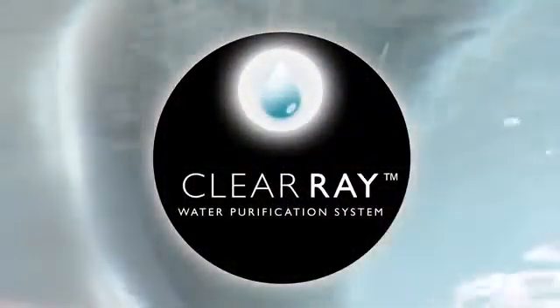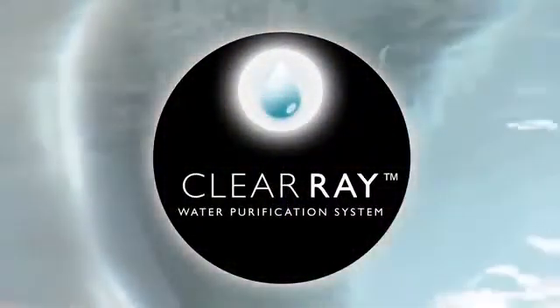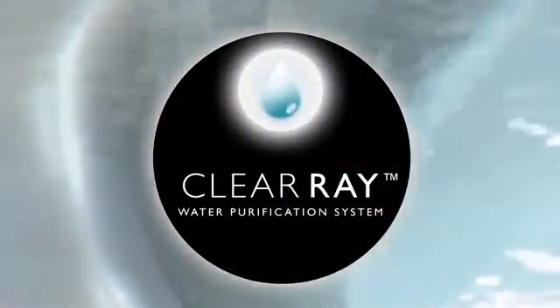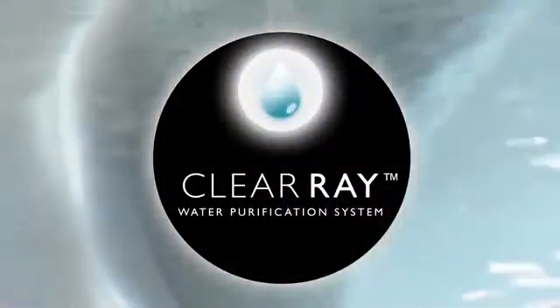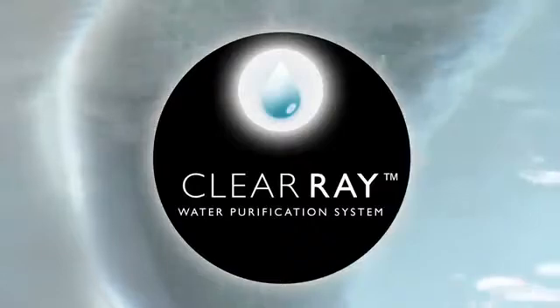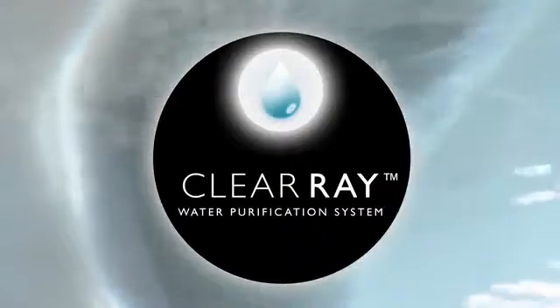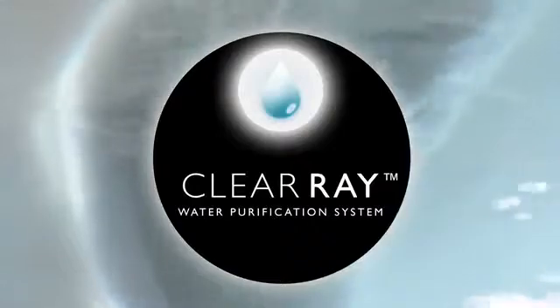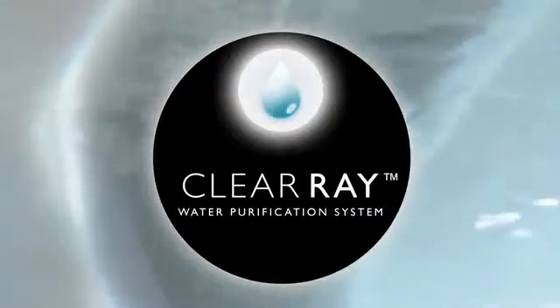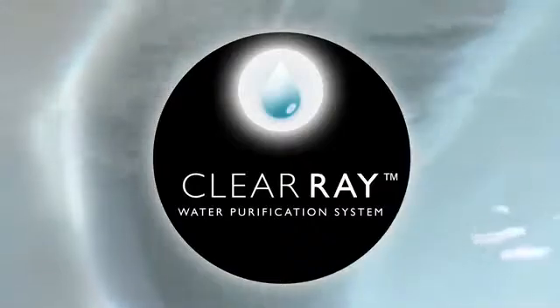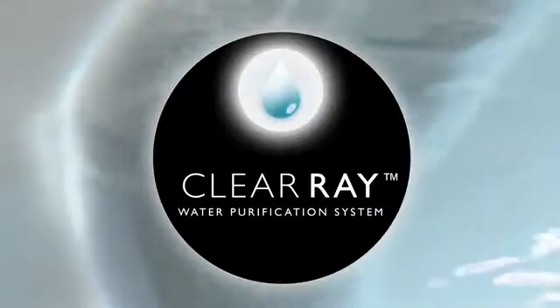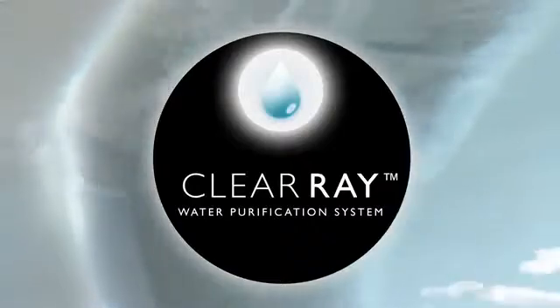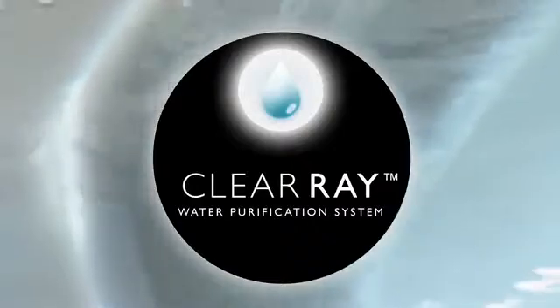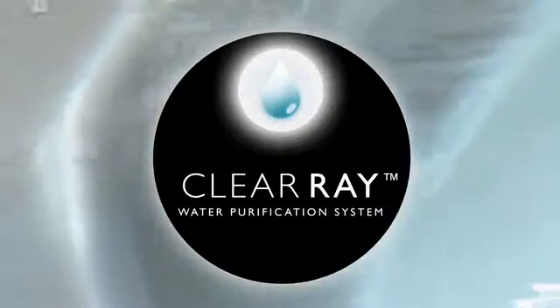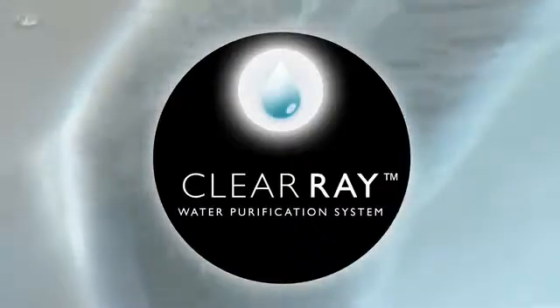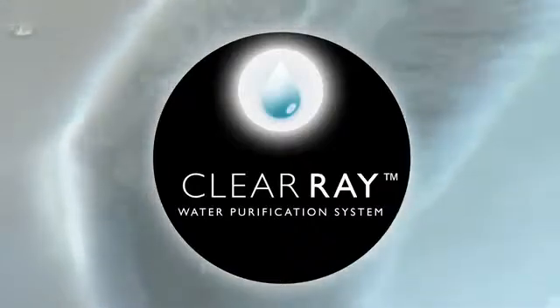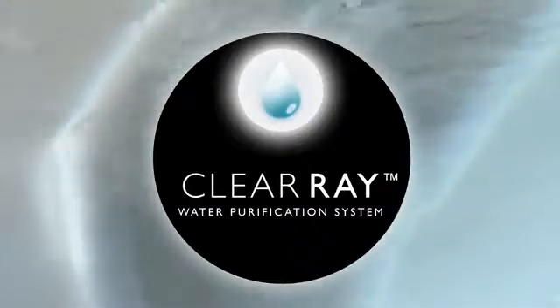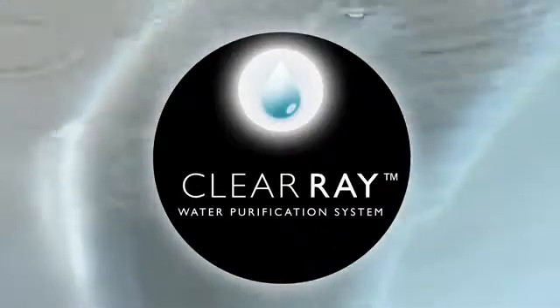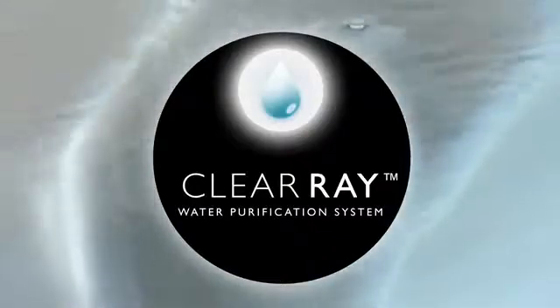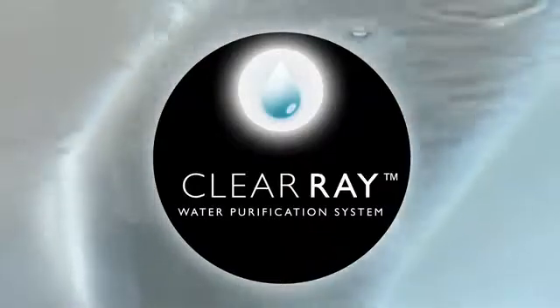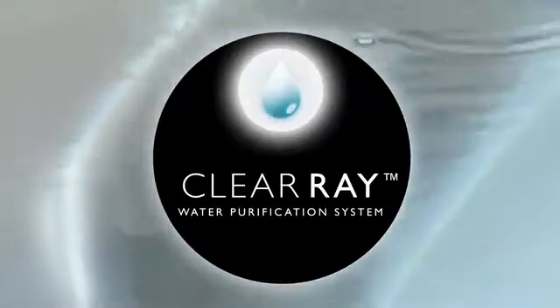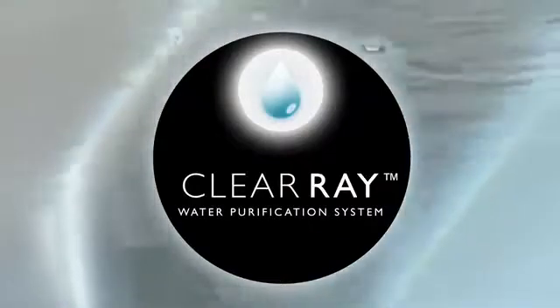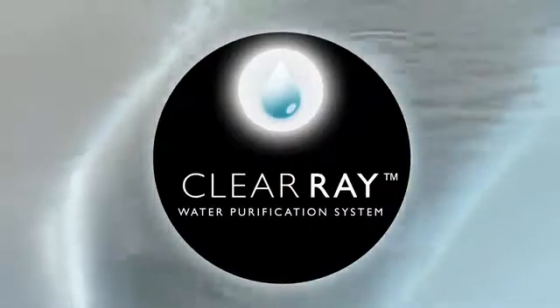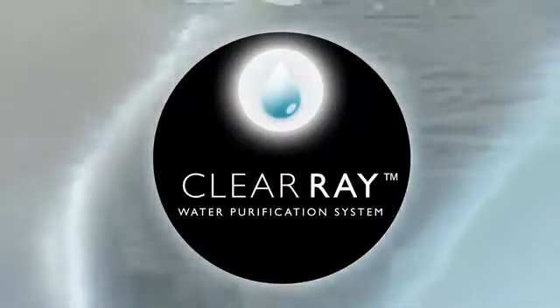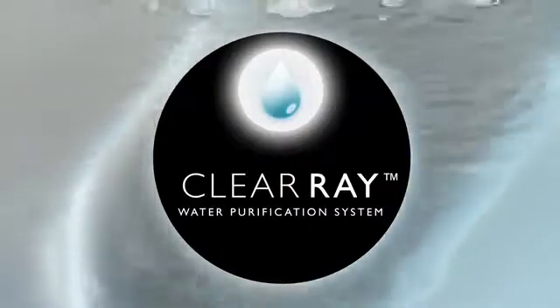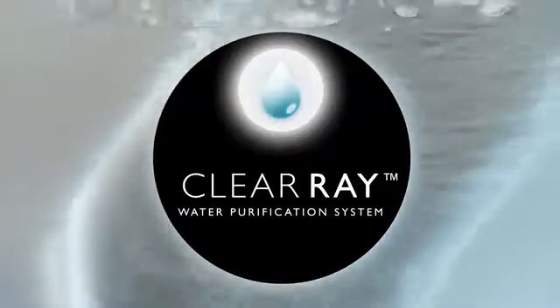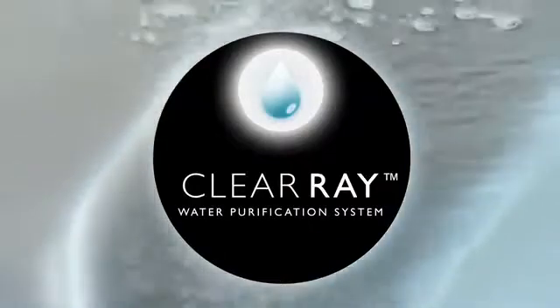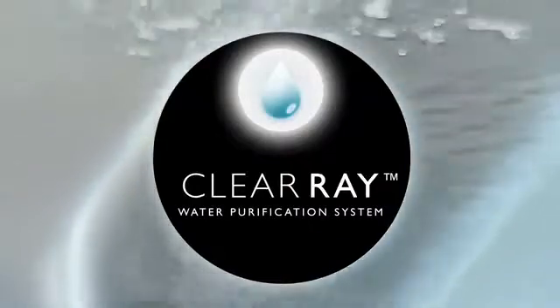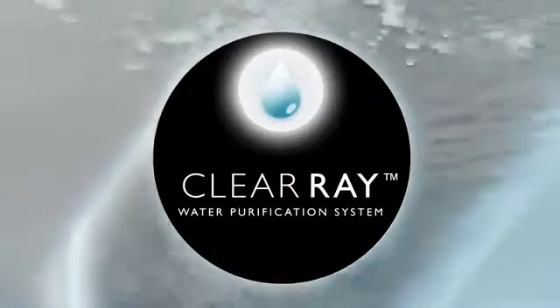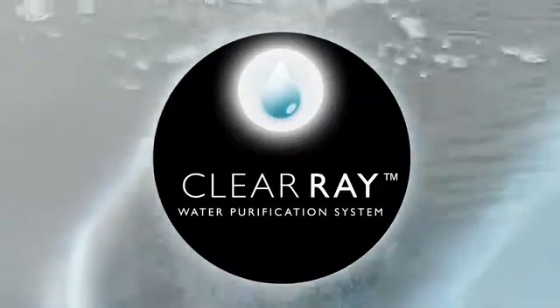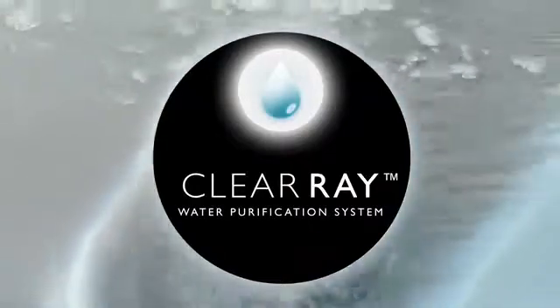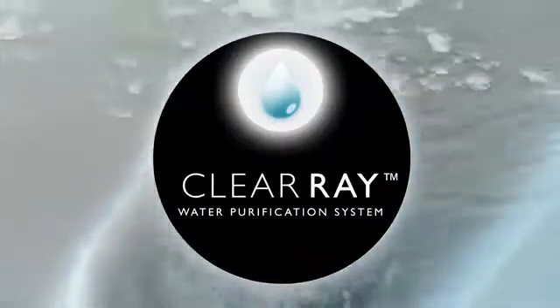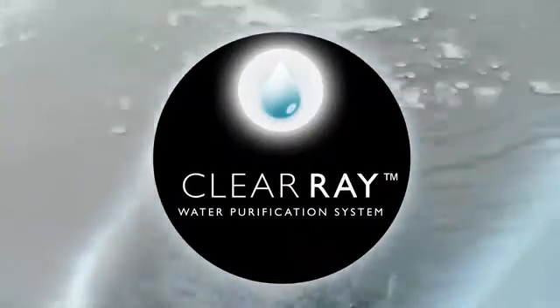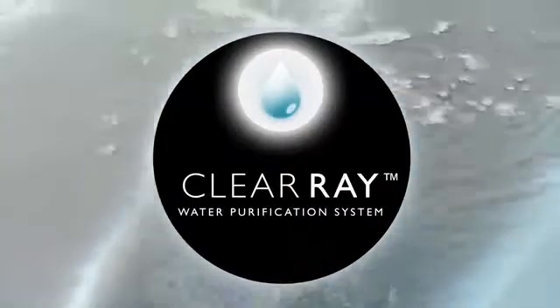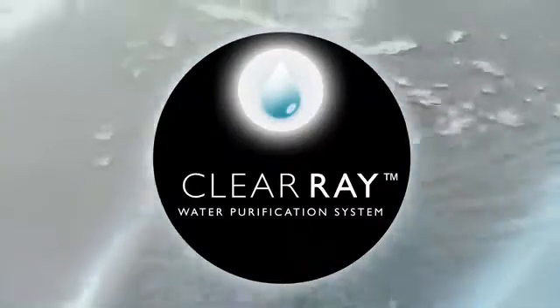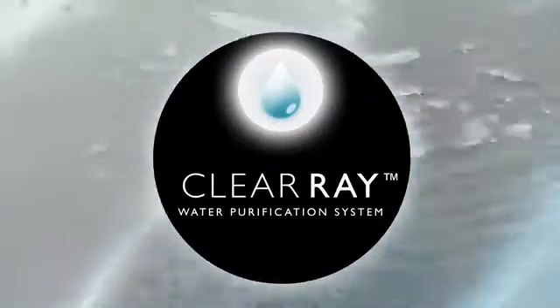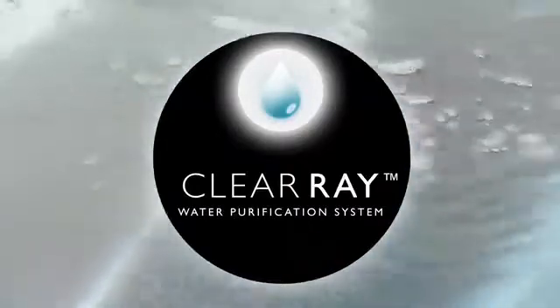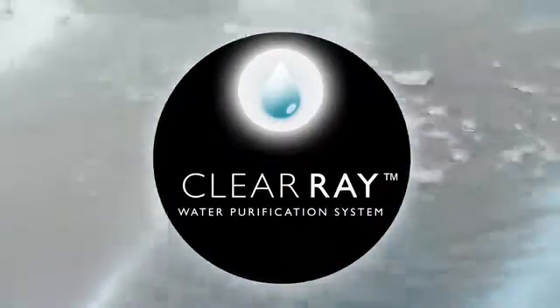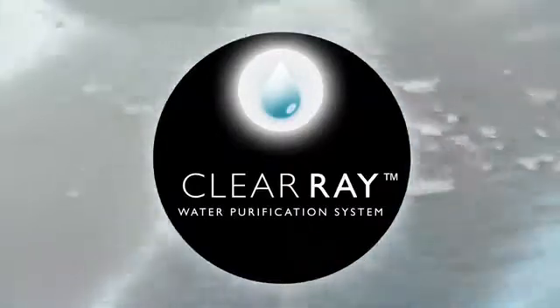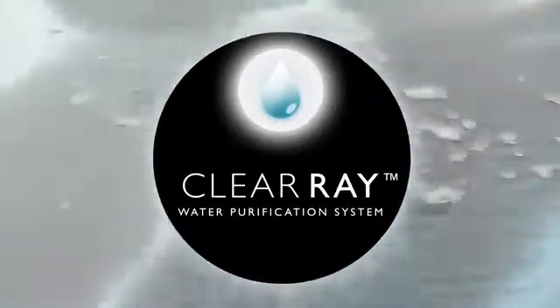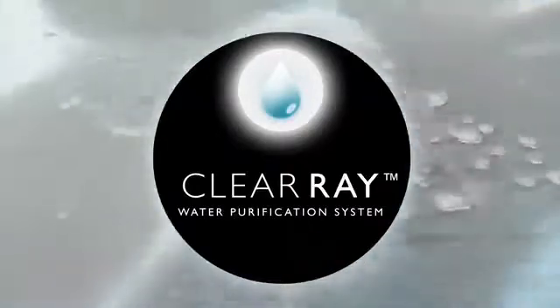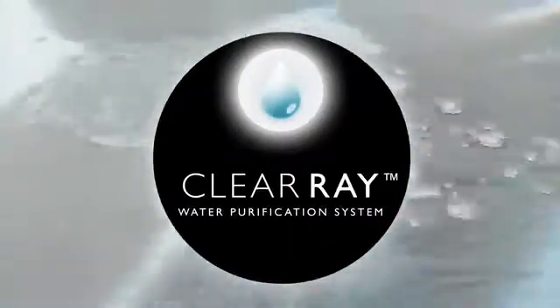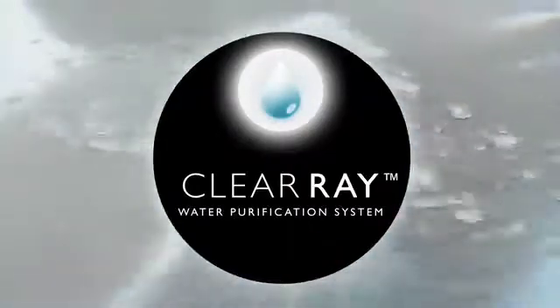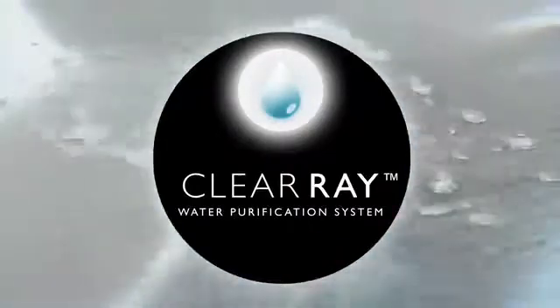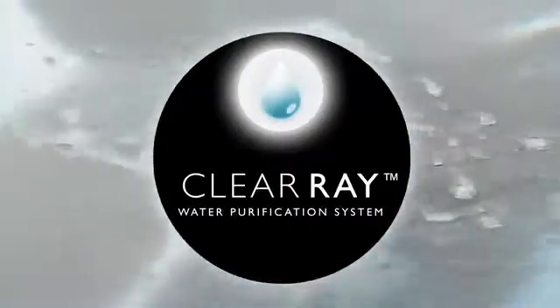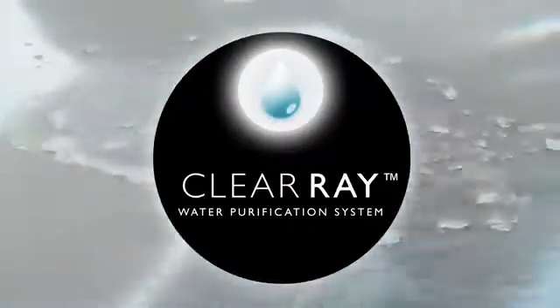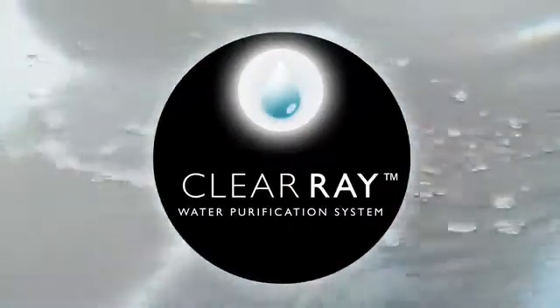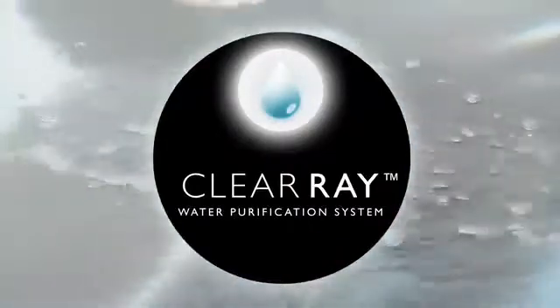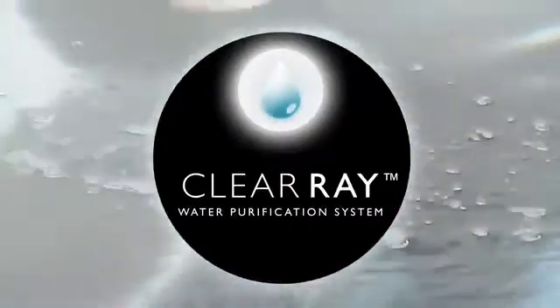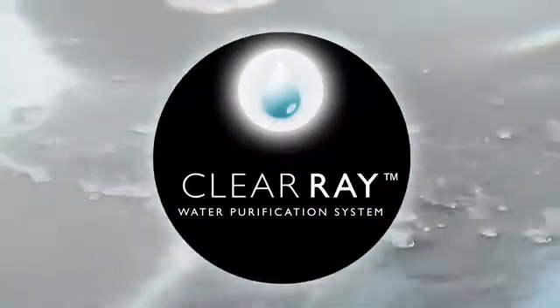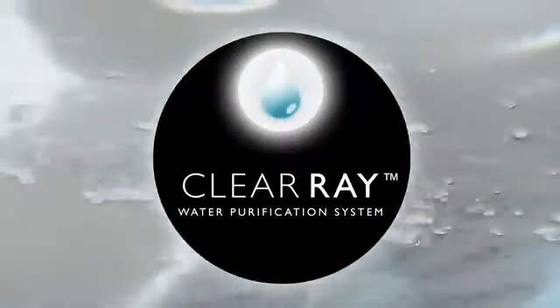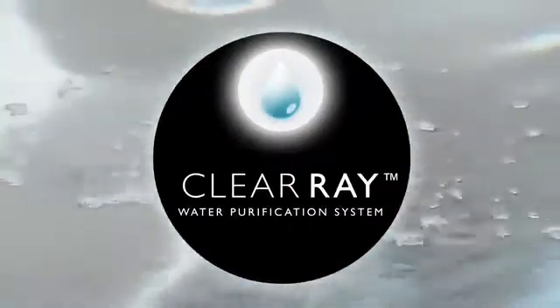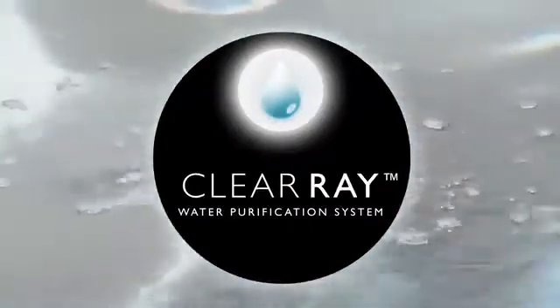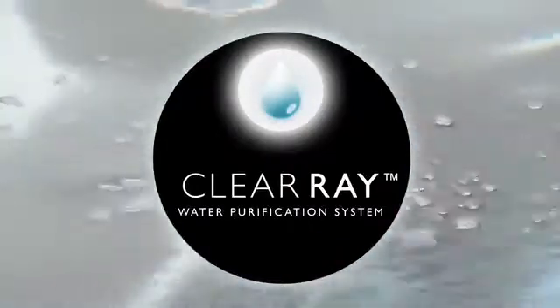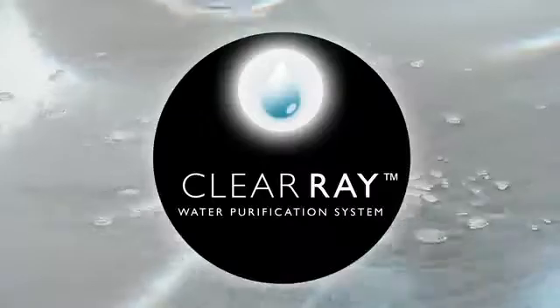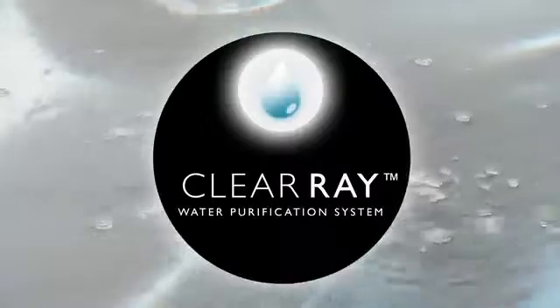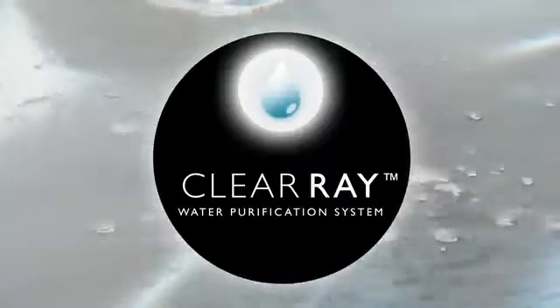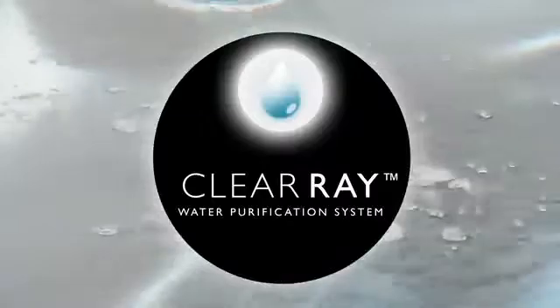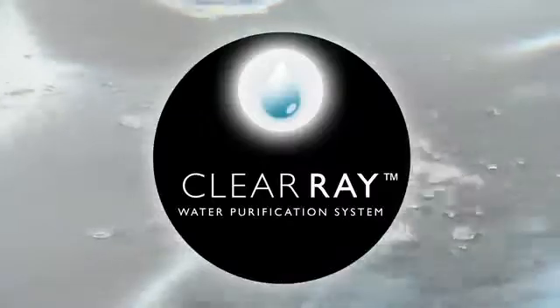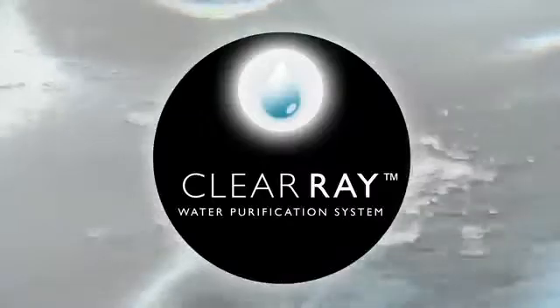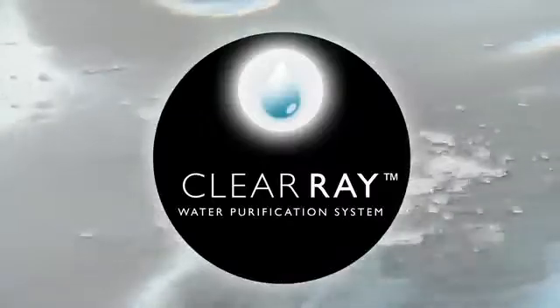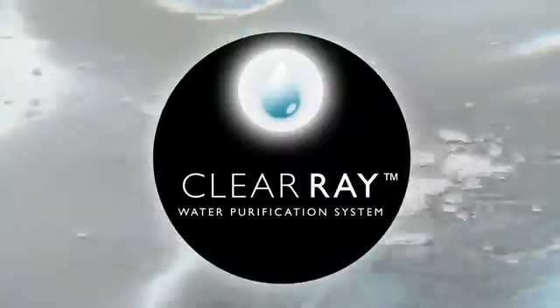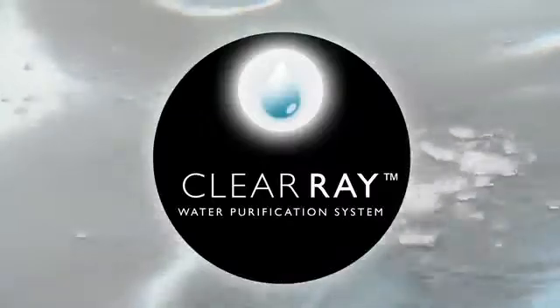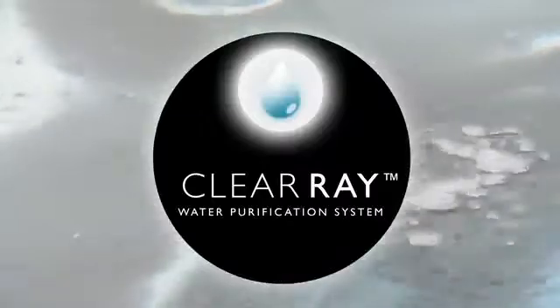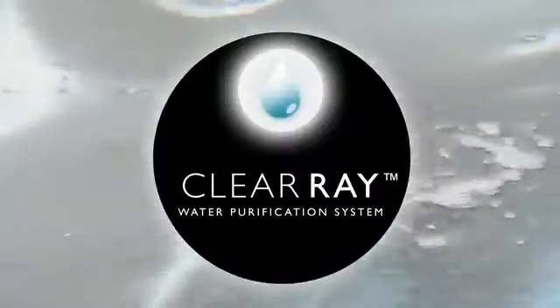ClearRay uses proven natural ultraviolet light to sanitize your water, disinfecting bacteria, viruses, and algae.